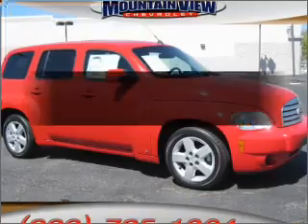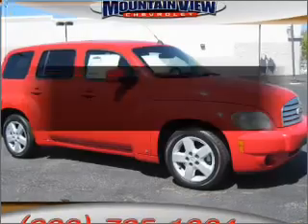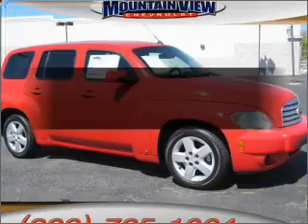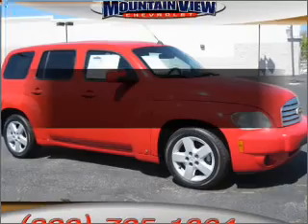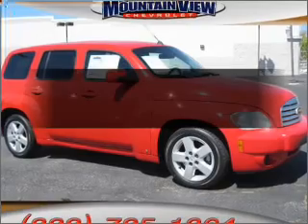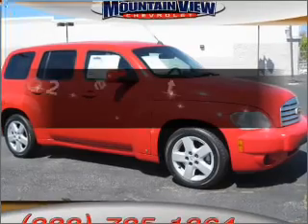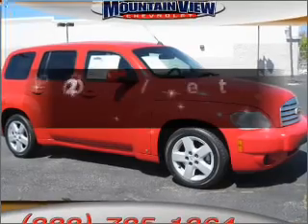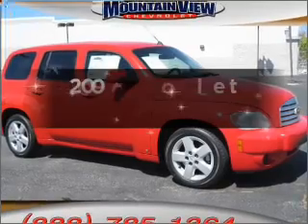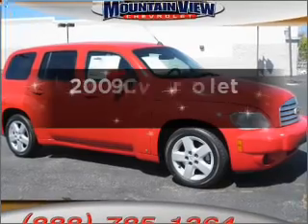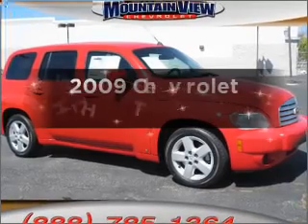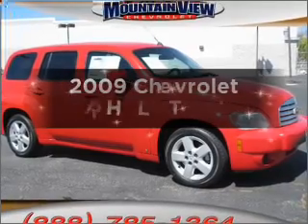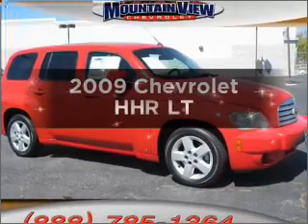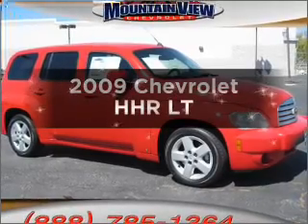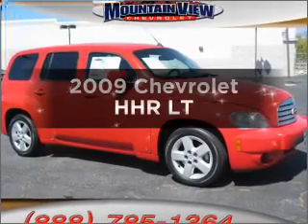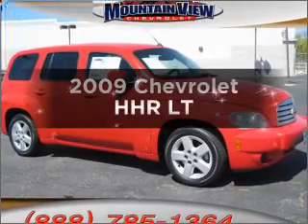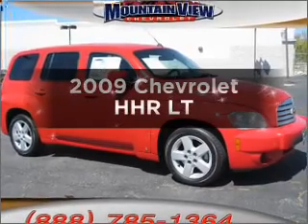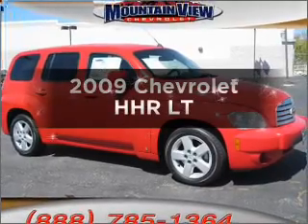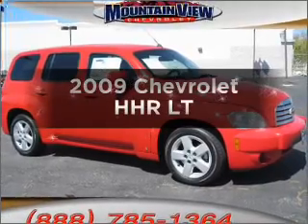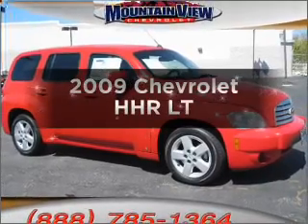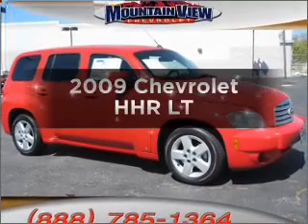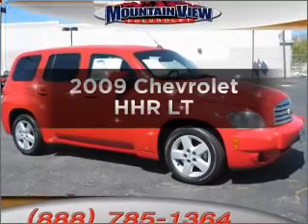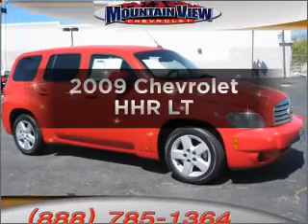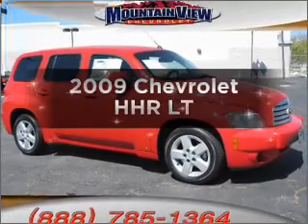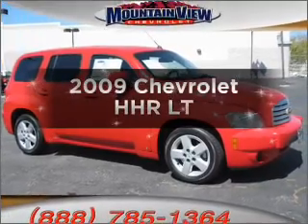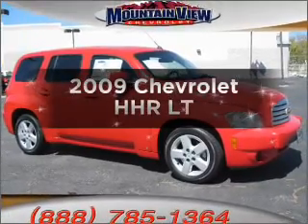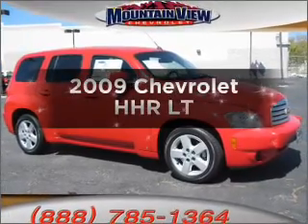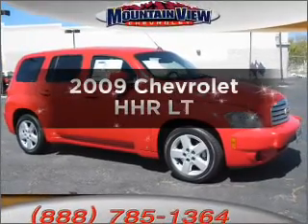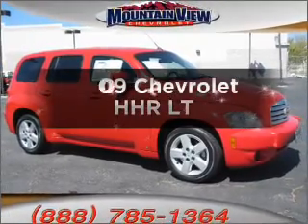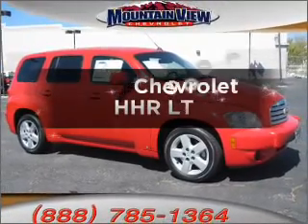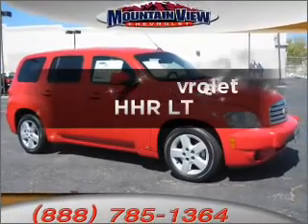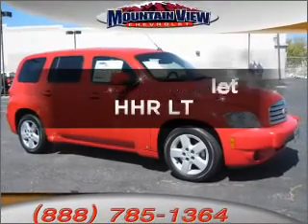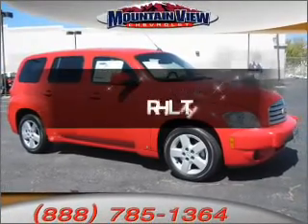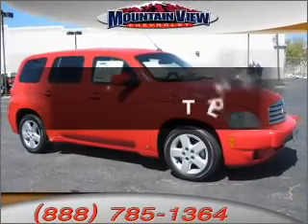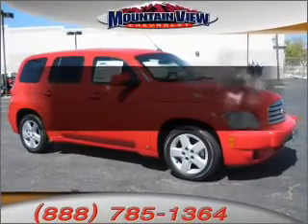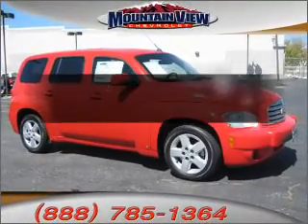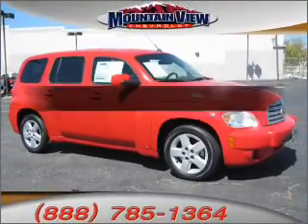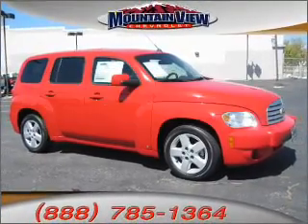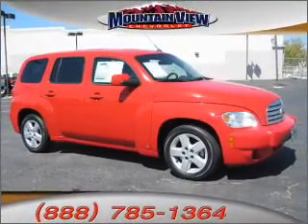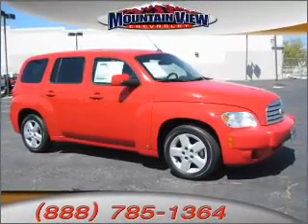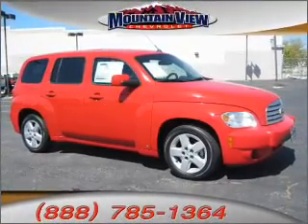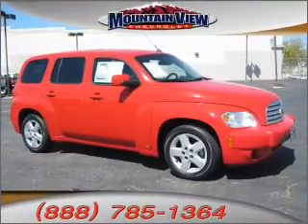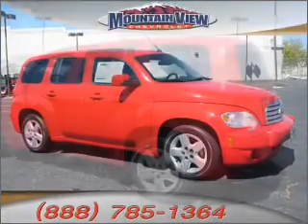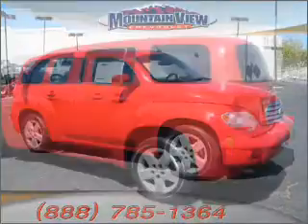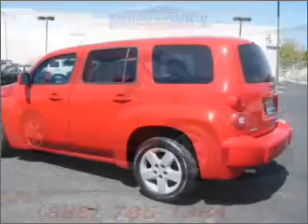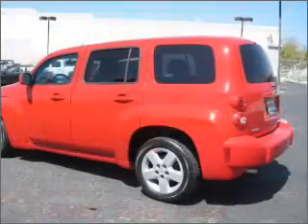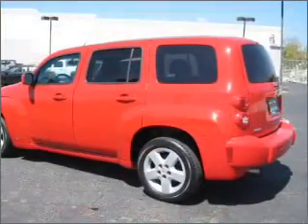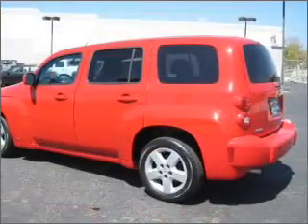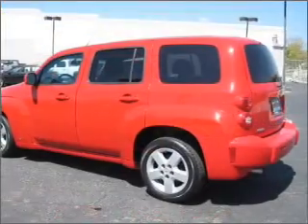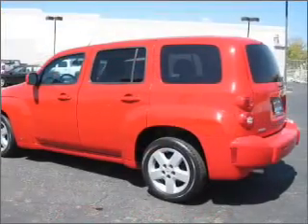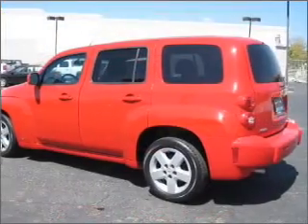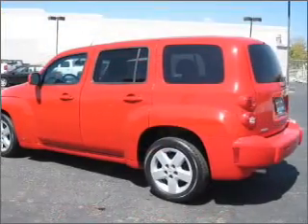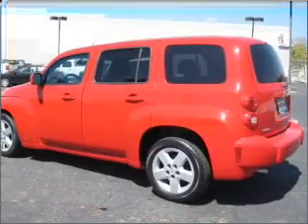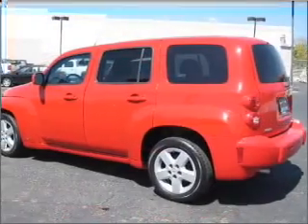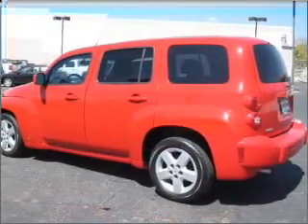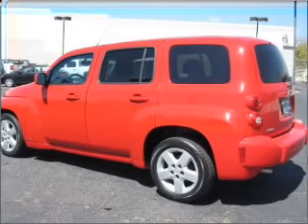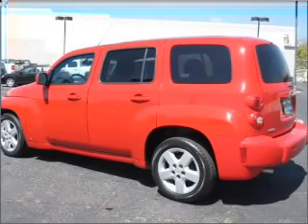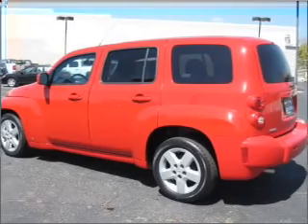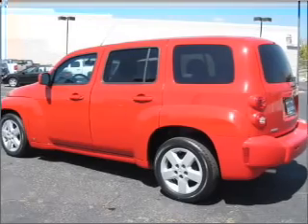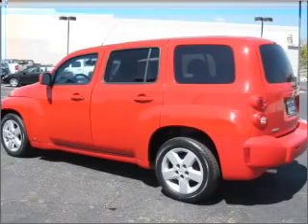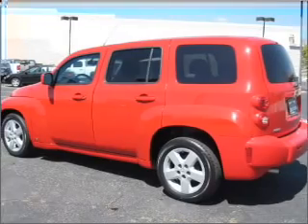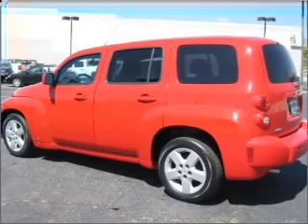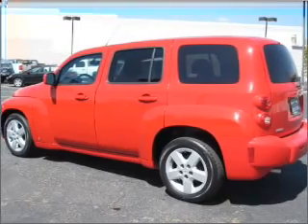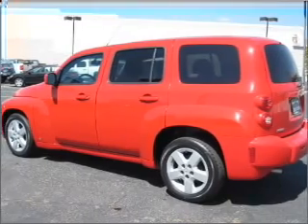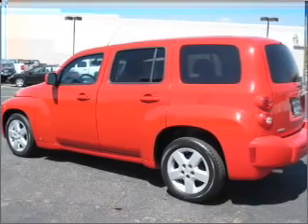Presenting the 2009 Chevrolet HHR. Travel the roads in style and comfort in this great vehicle.